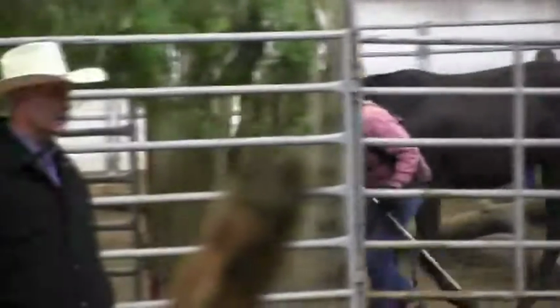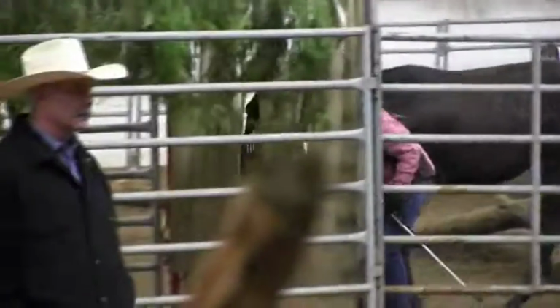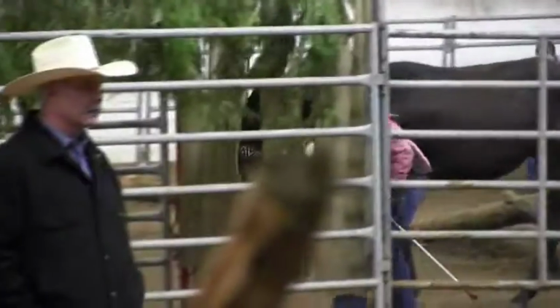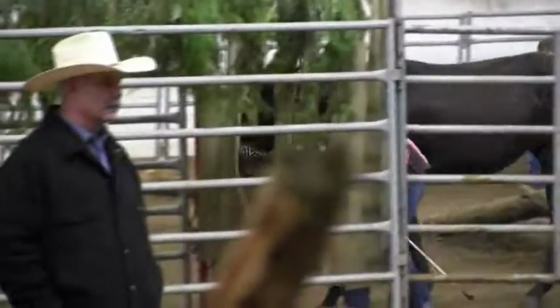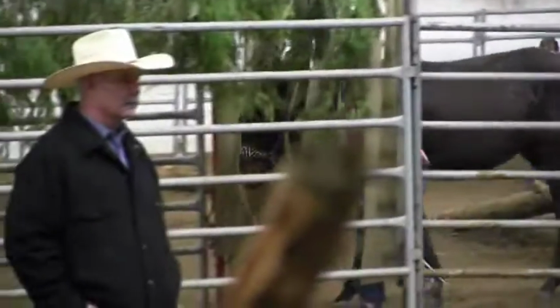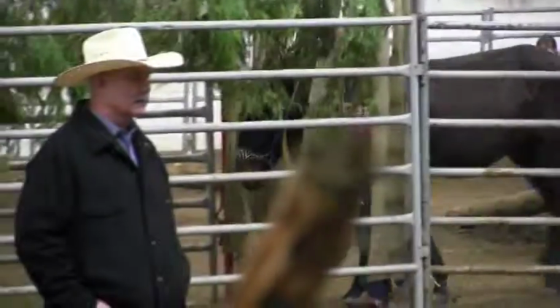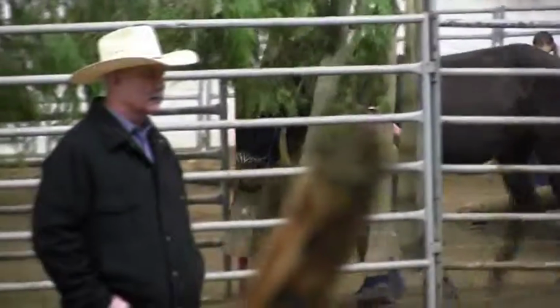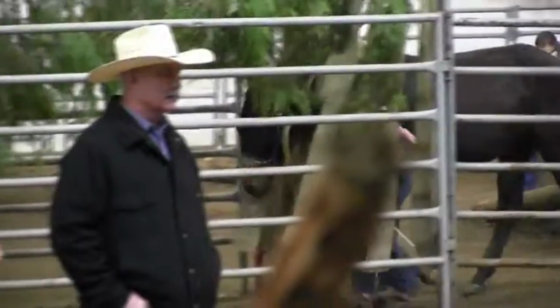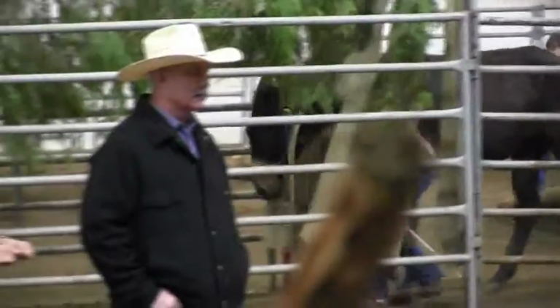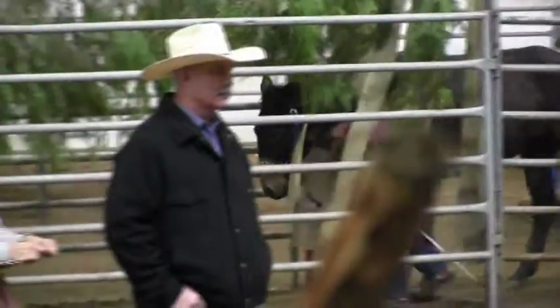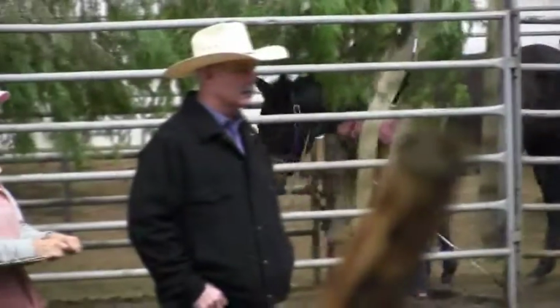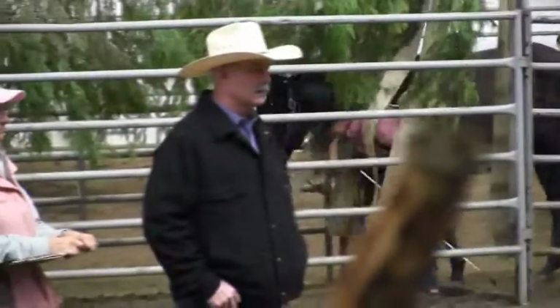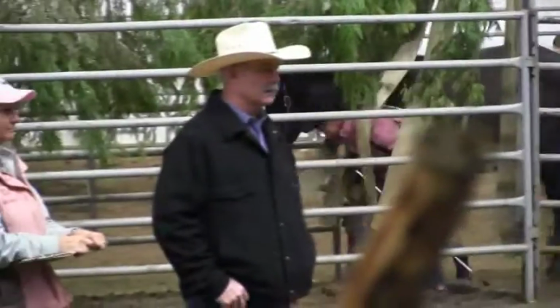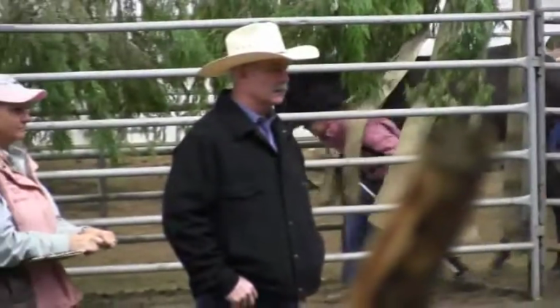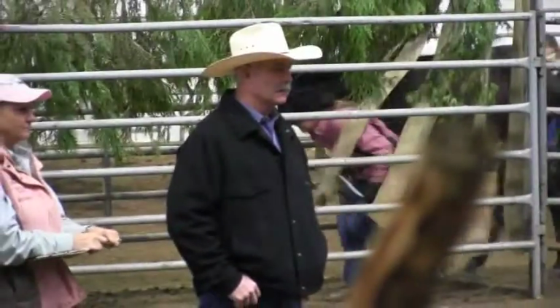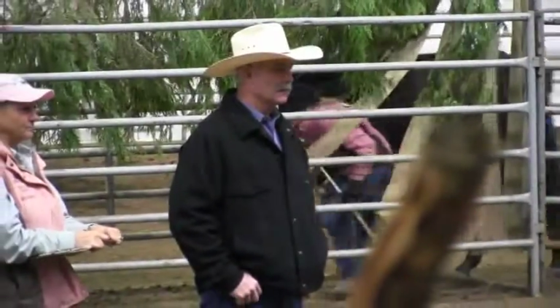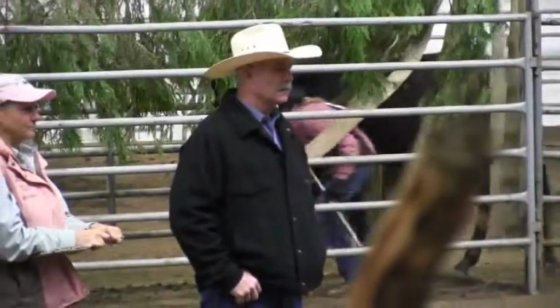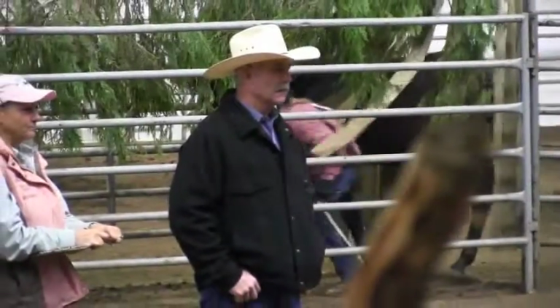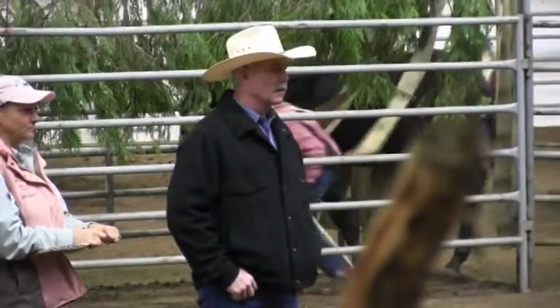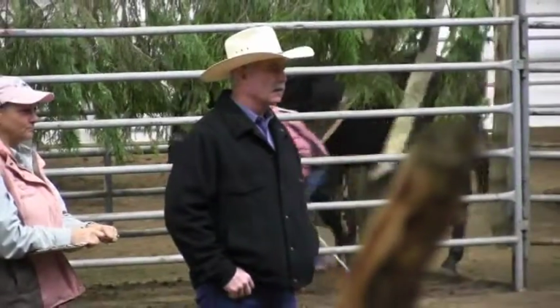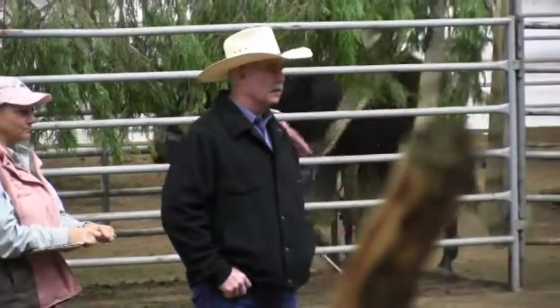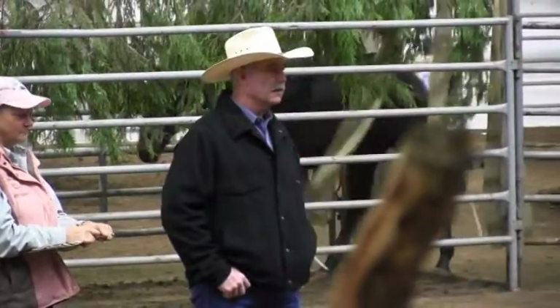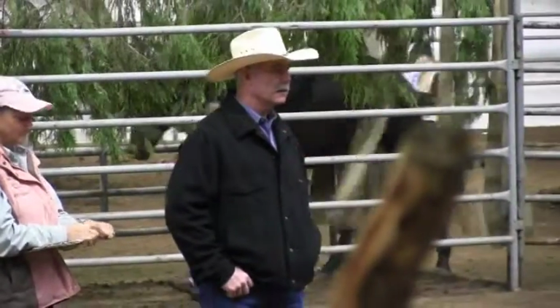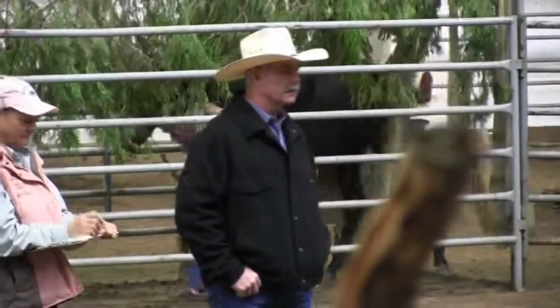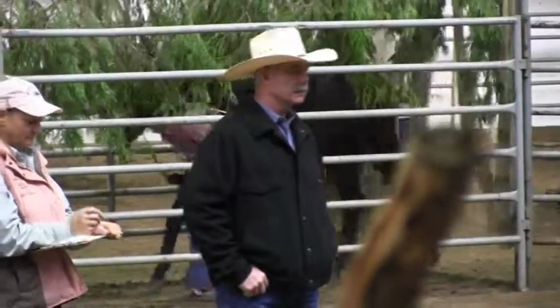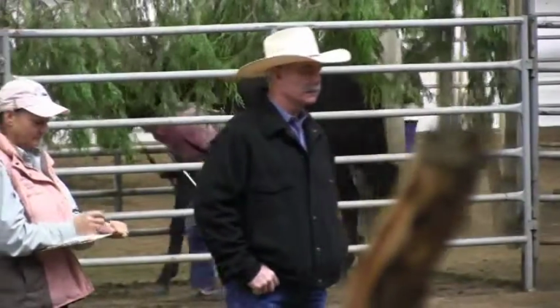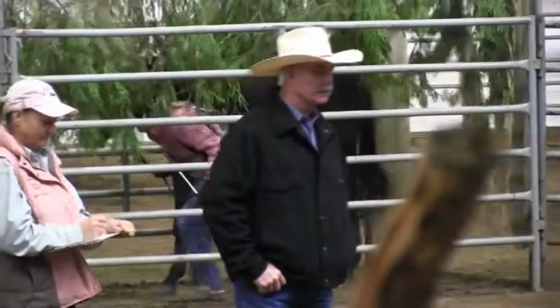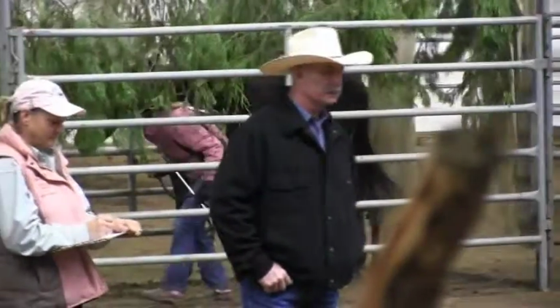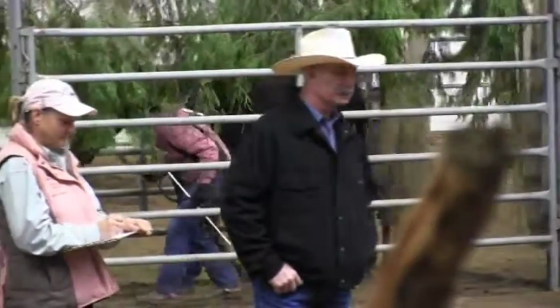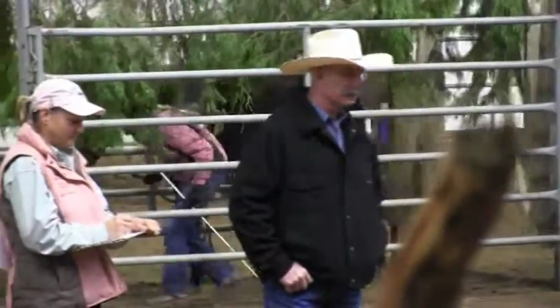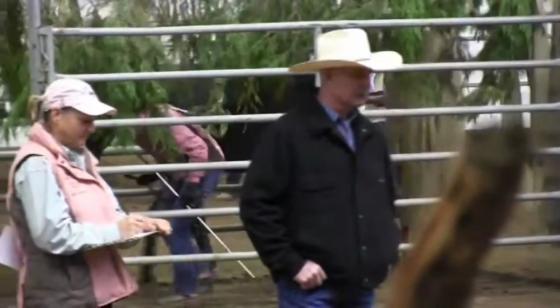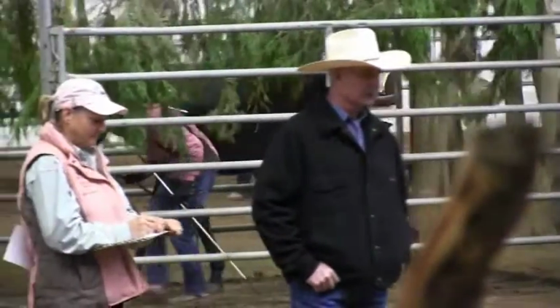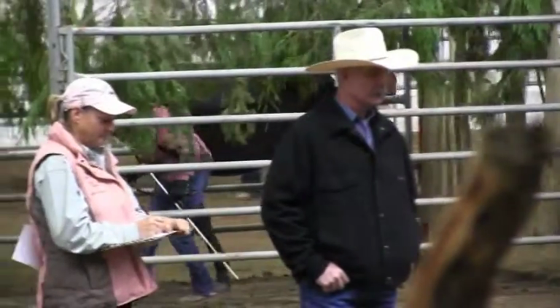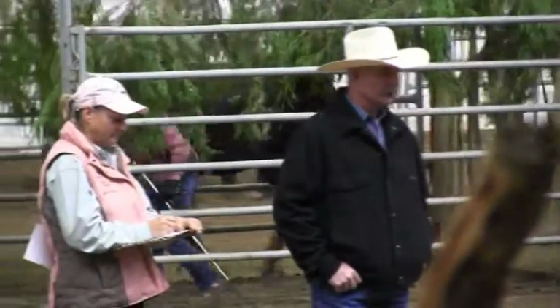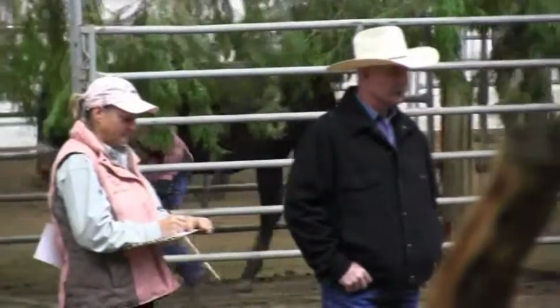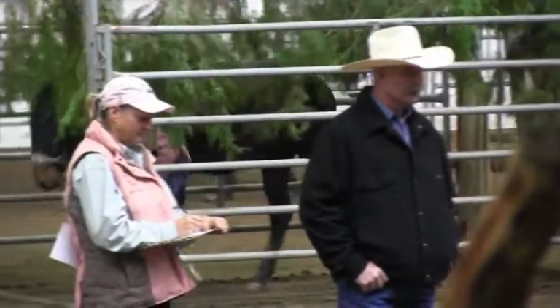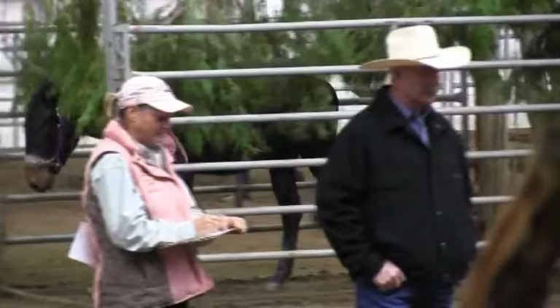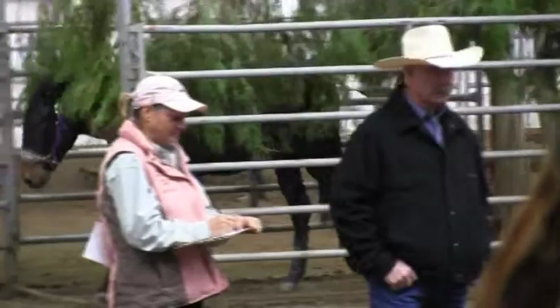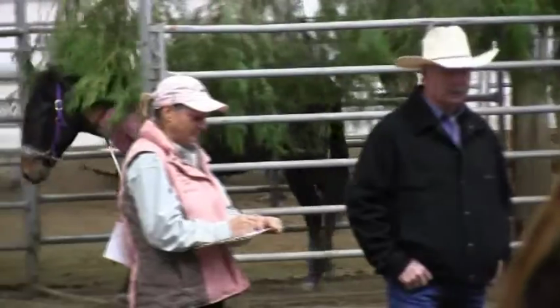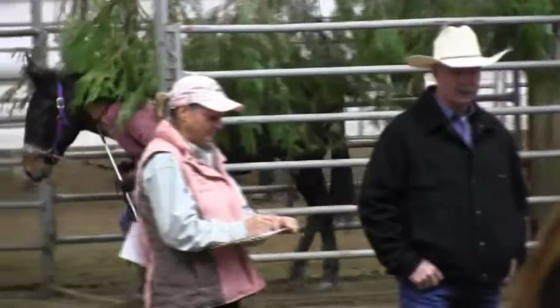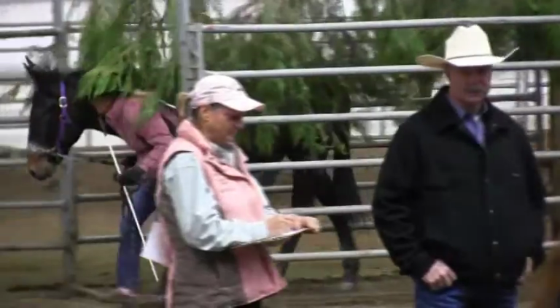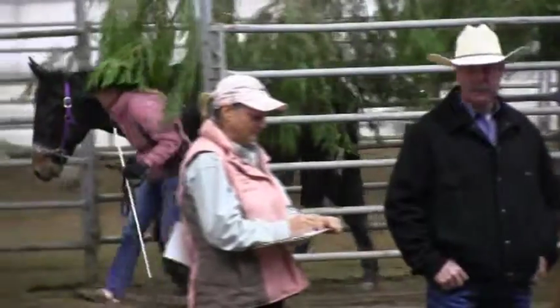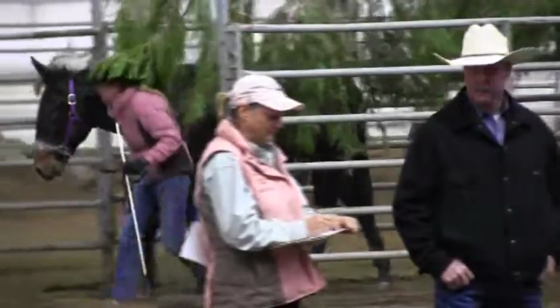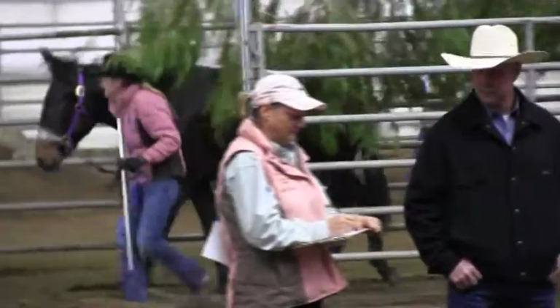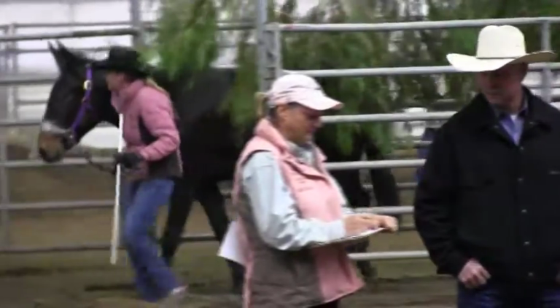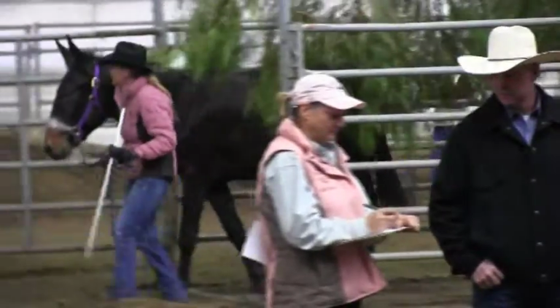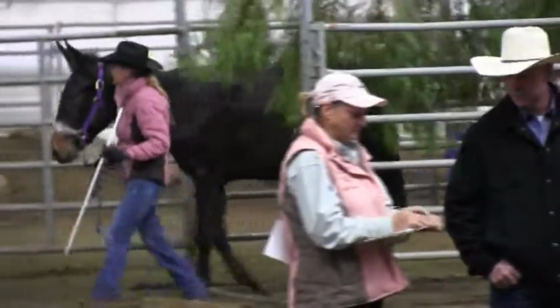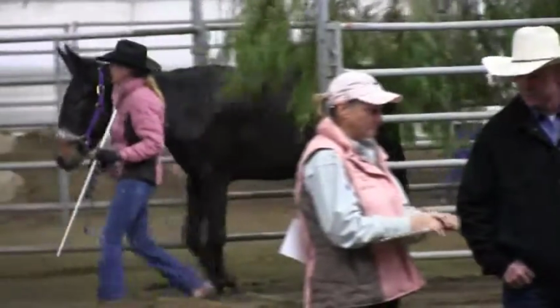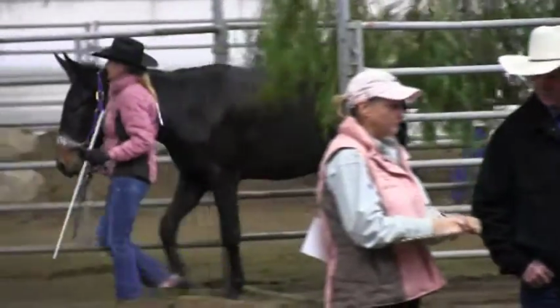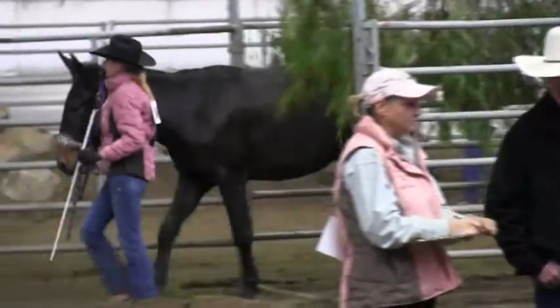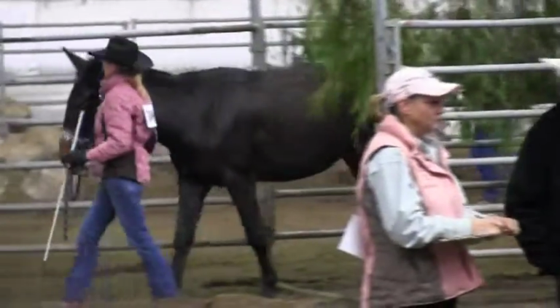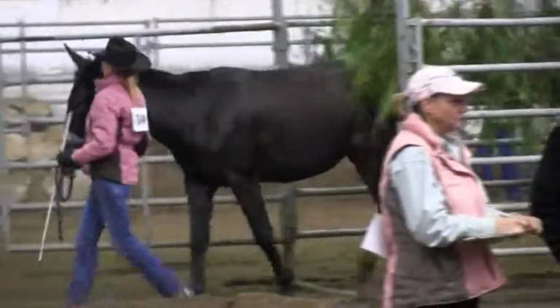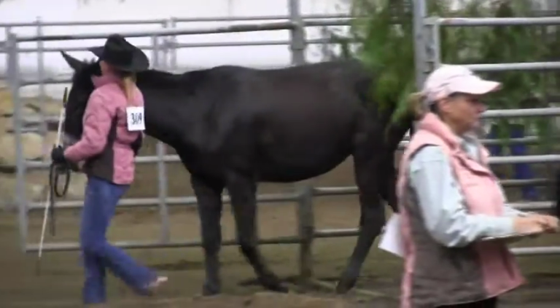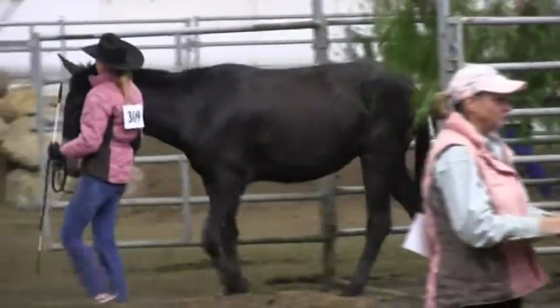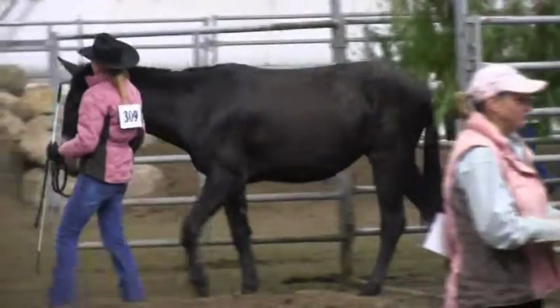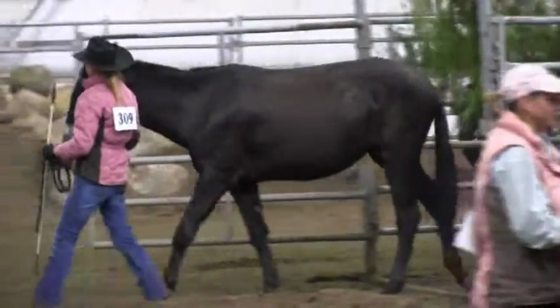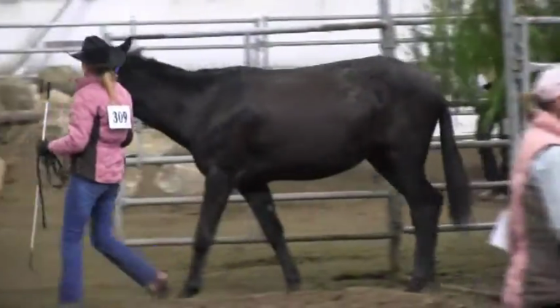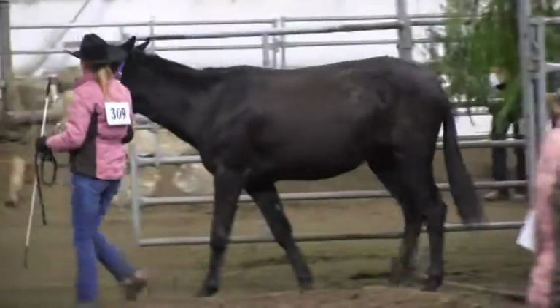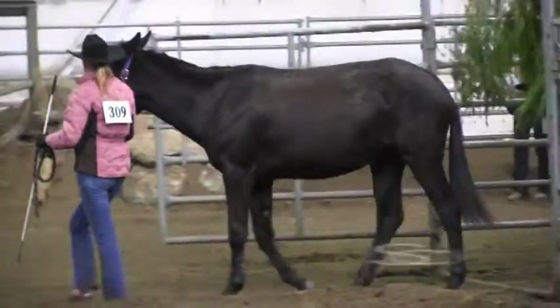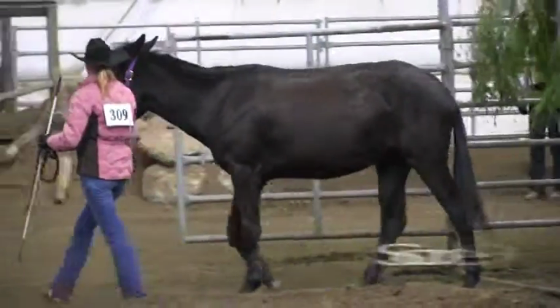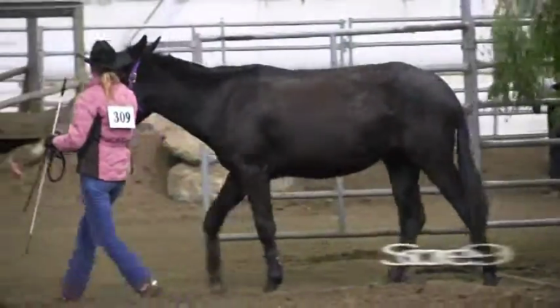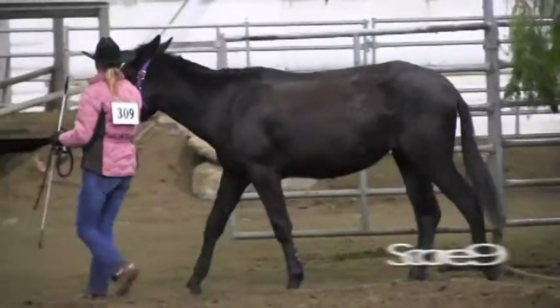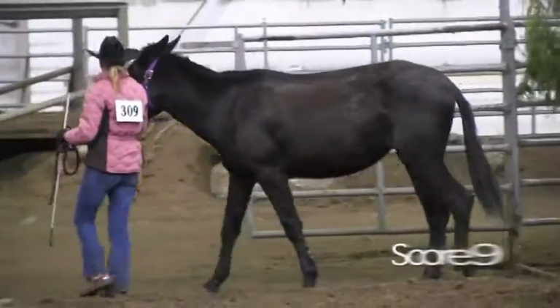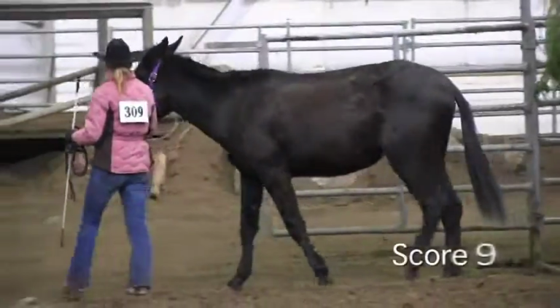Nice, confident push through the tarp right into the branches. I'm going to give her a 9 on that.